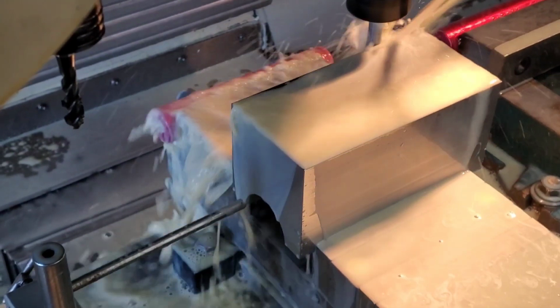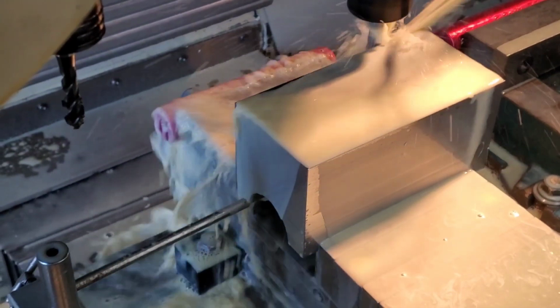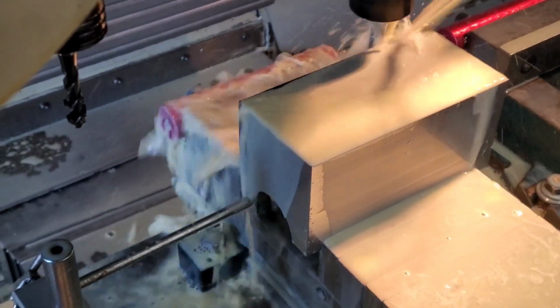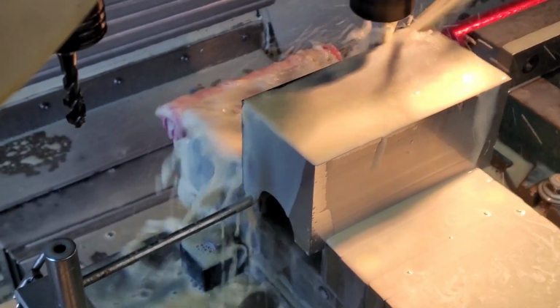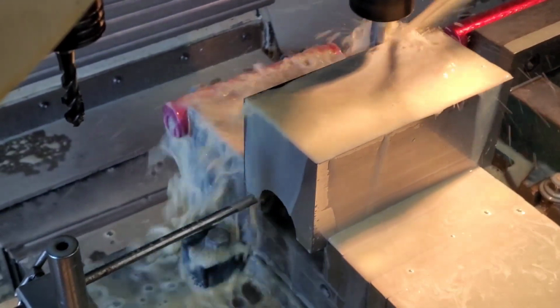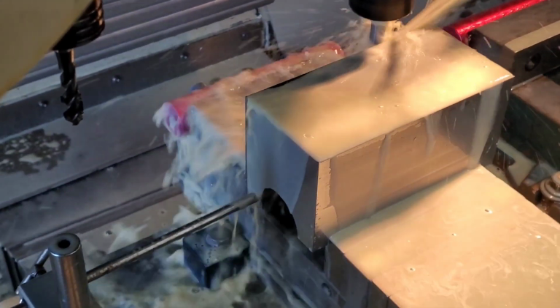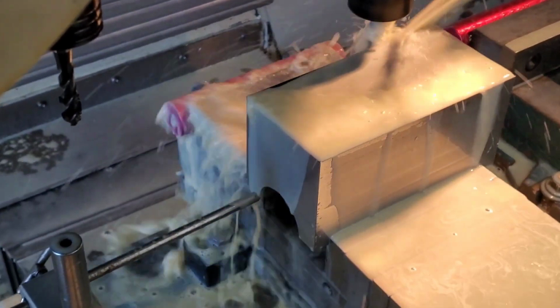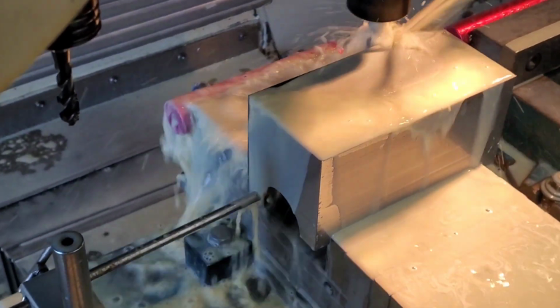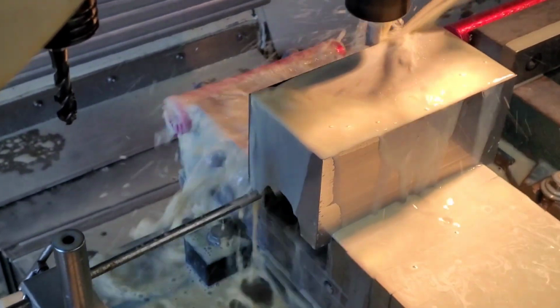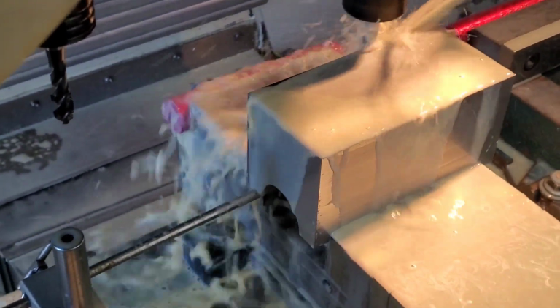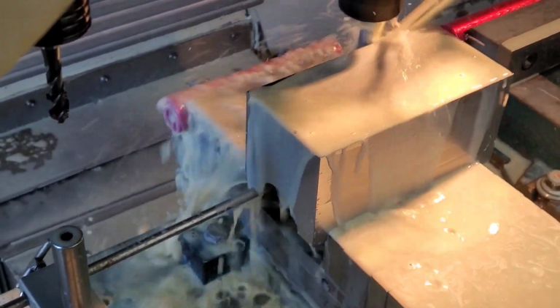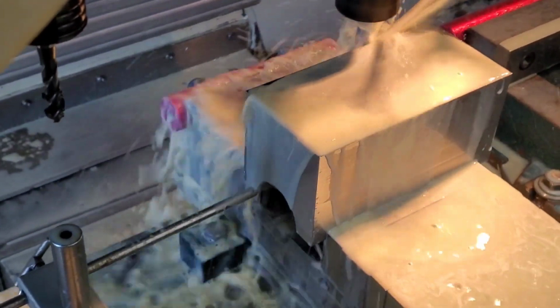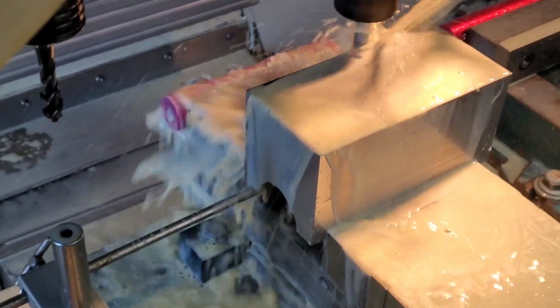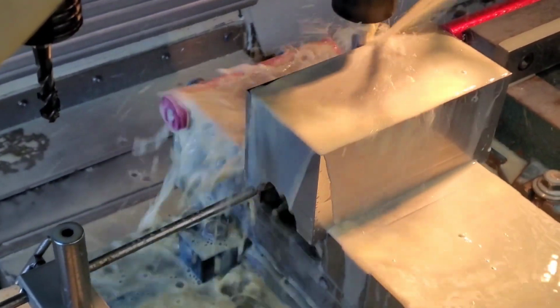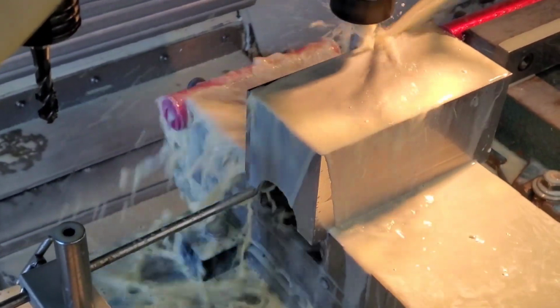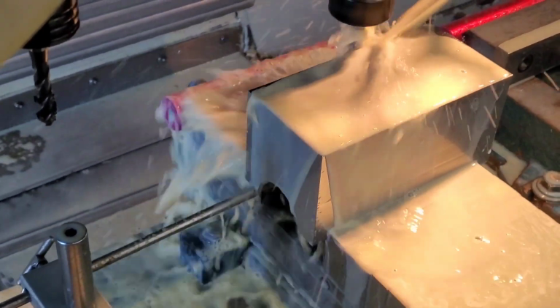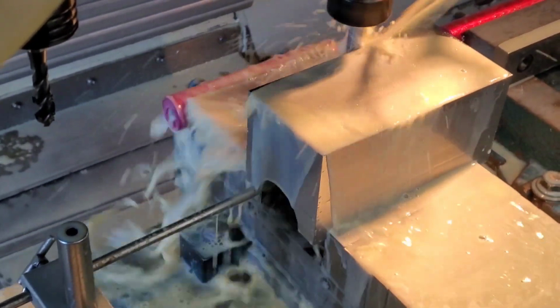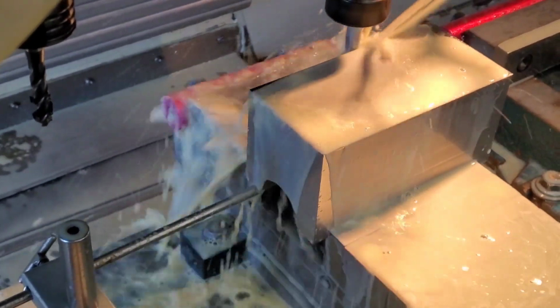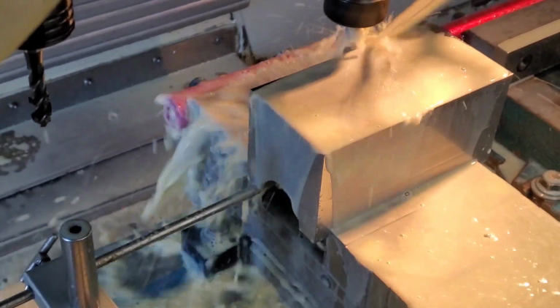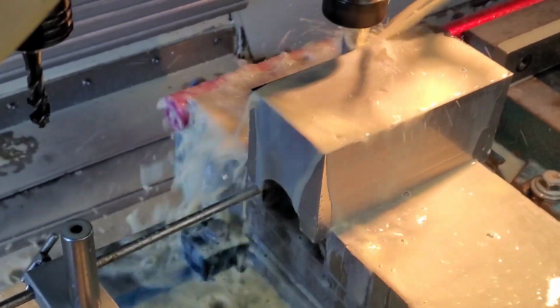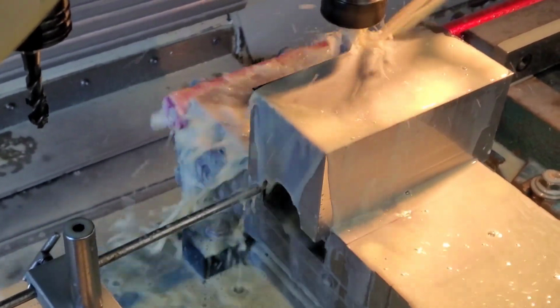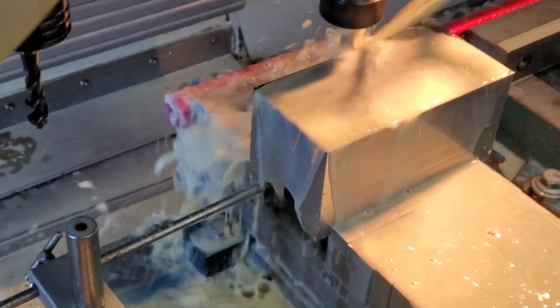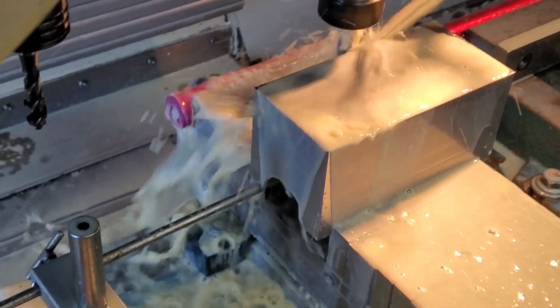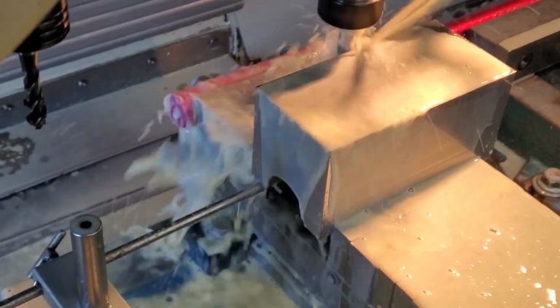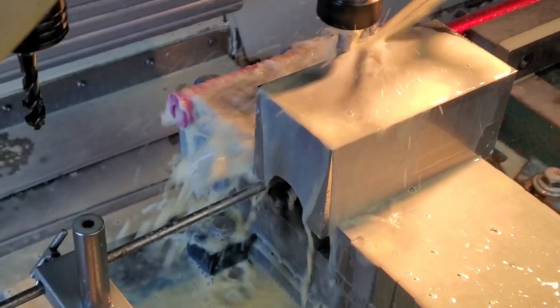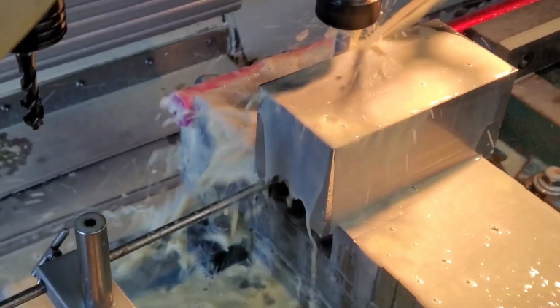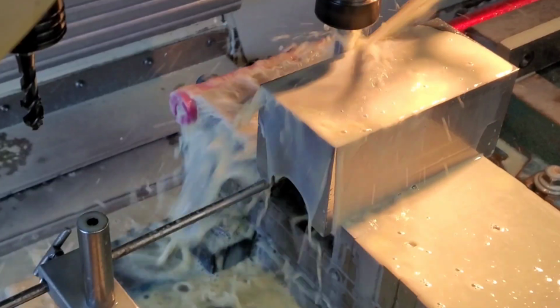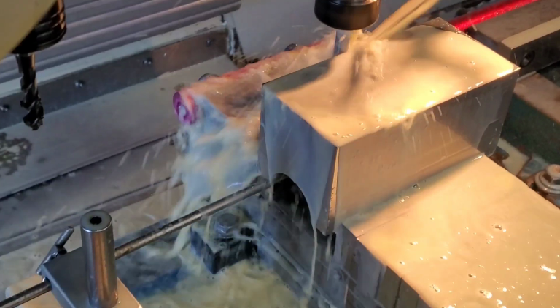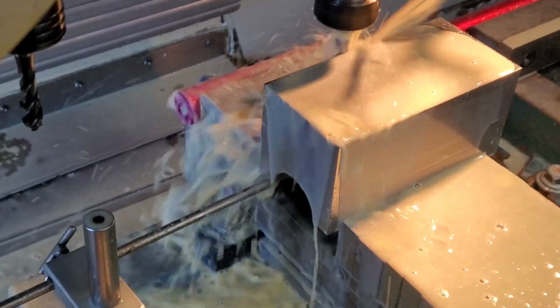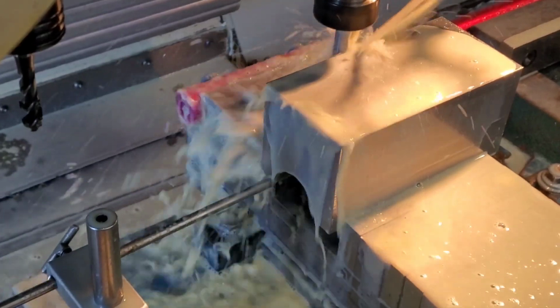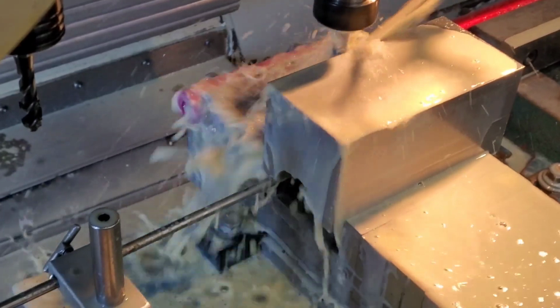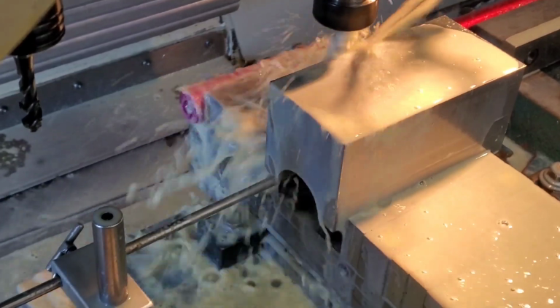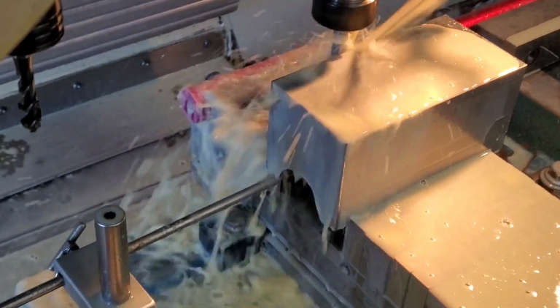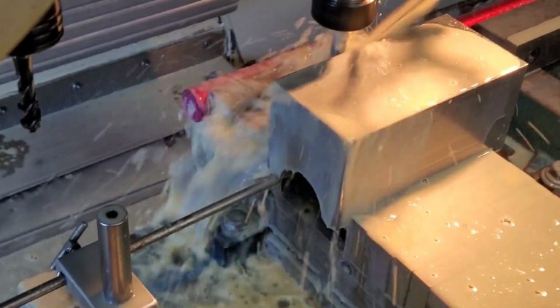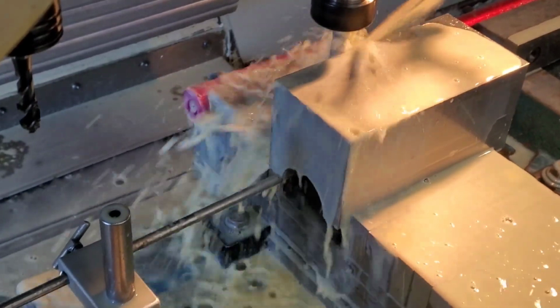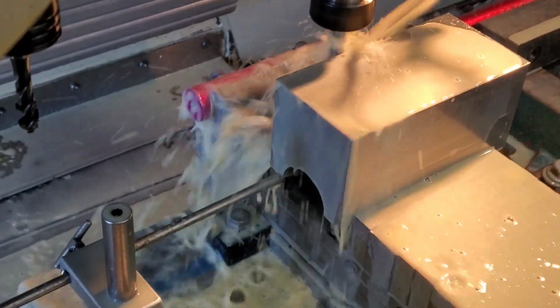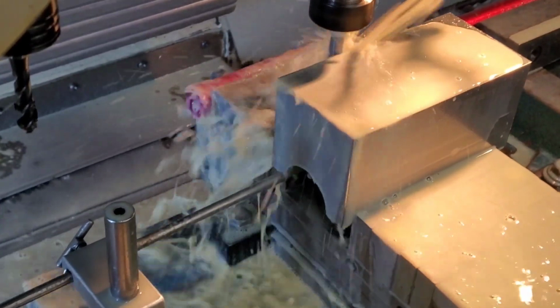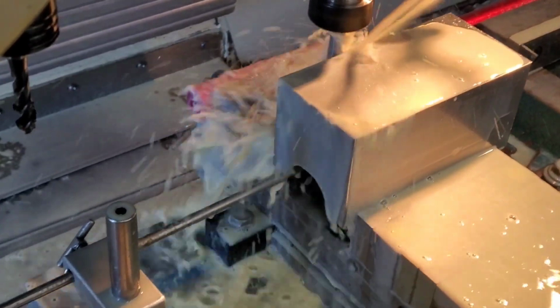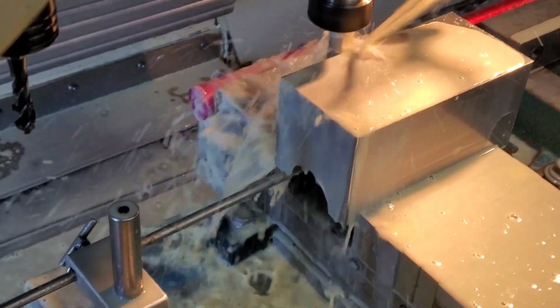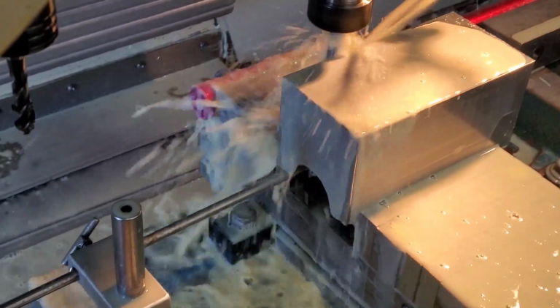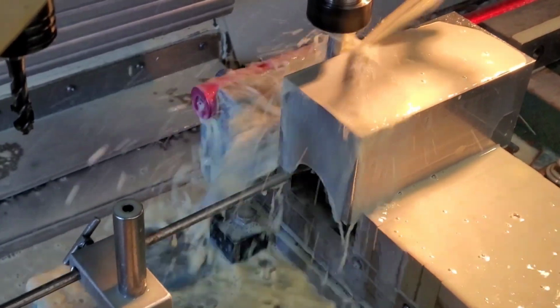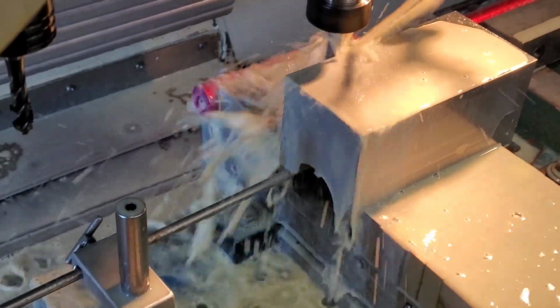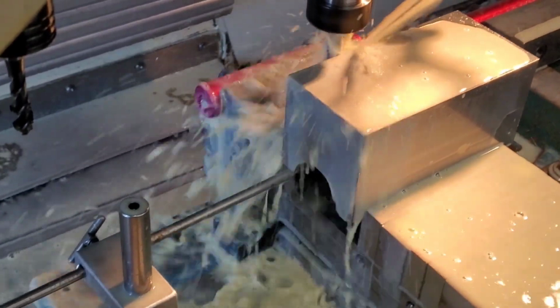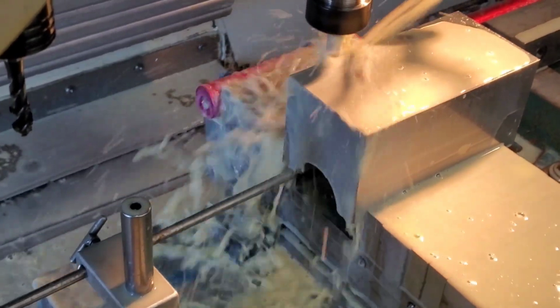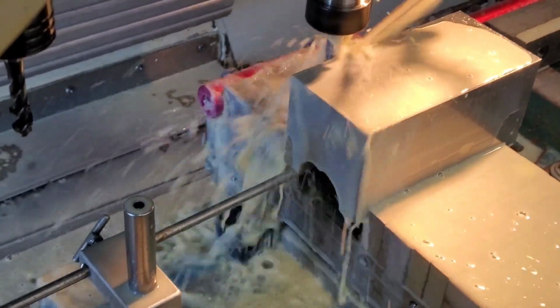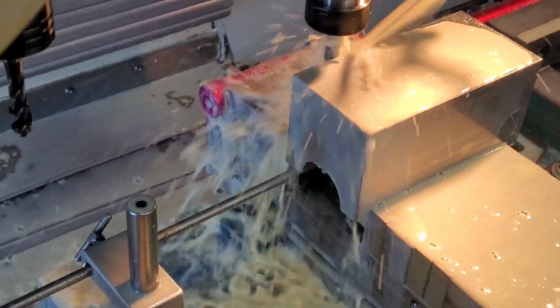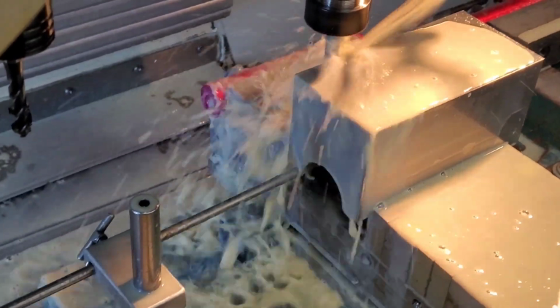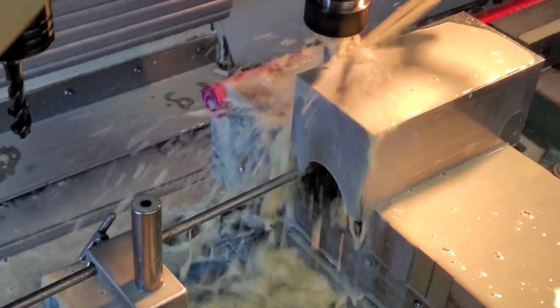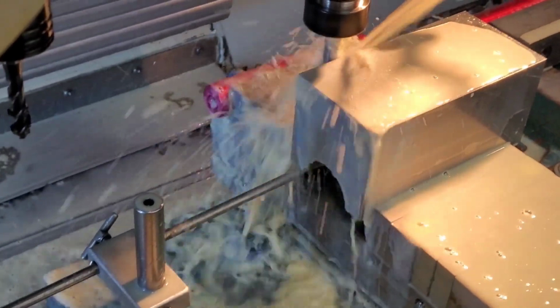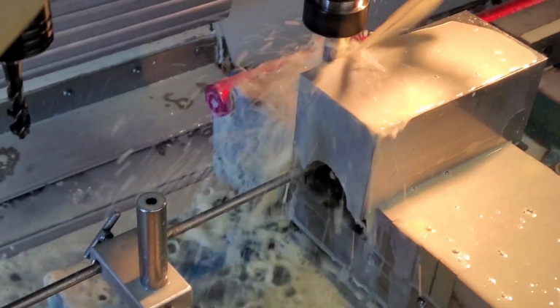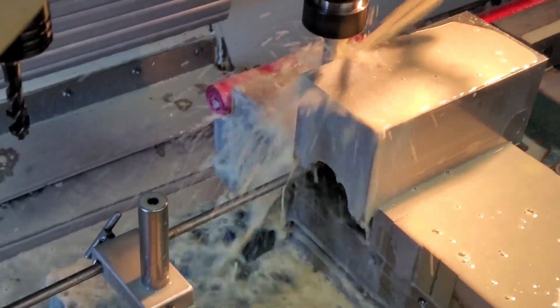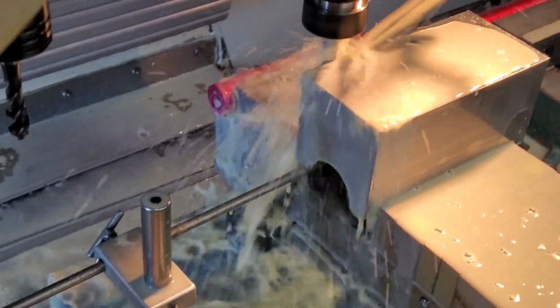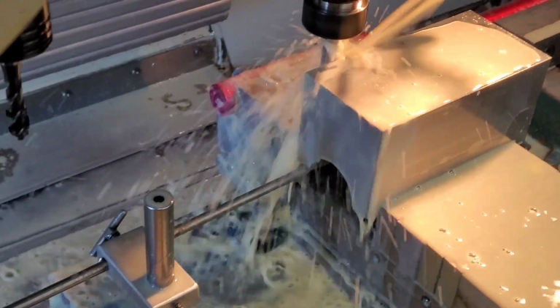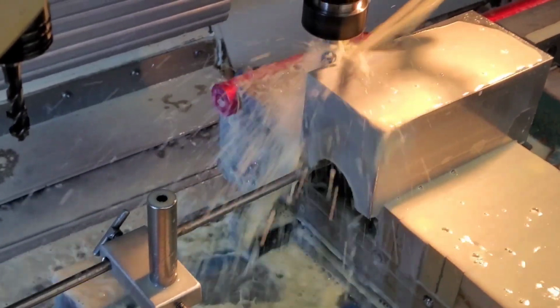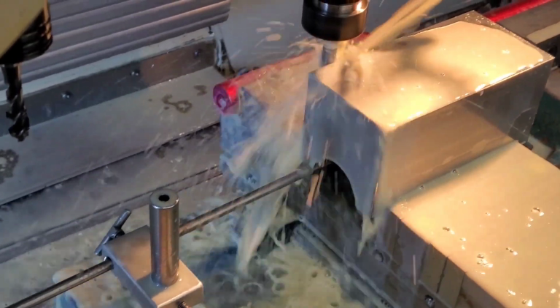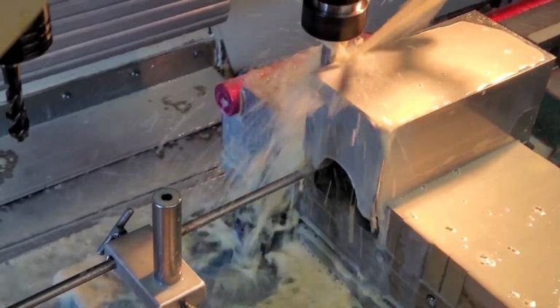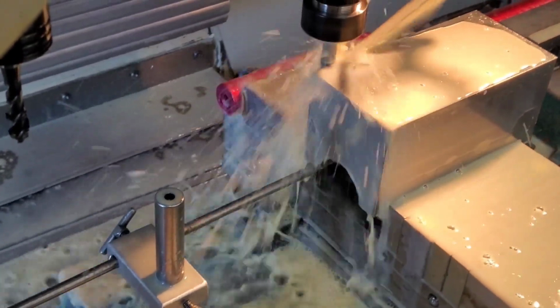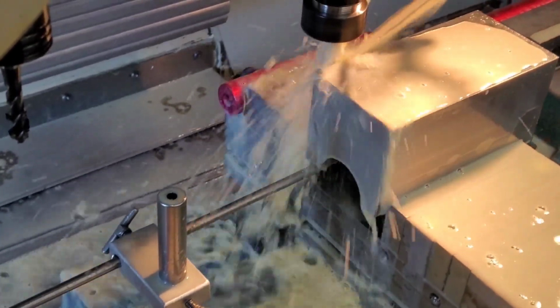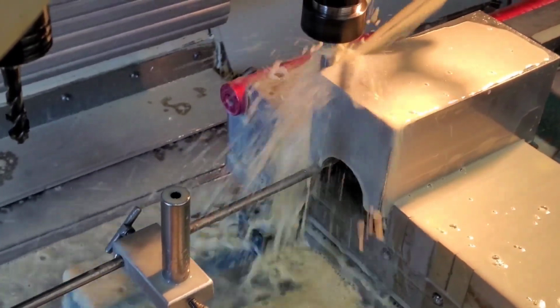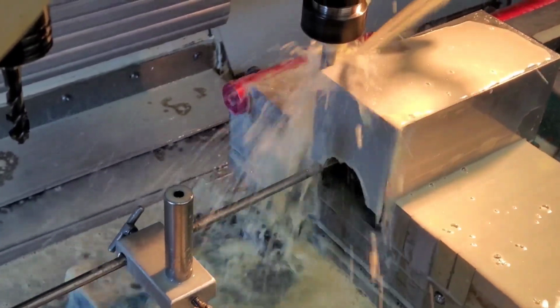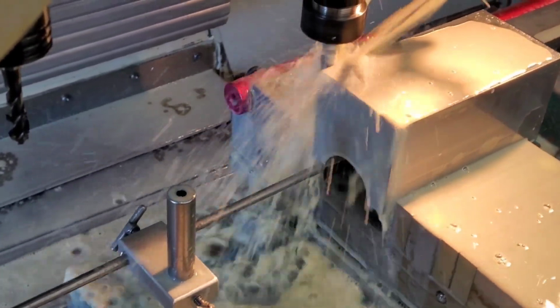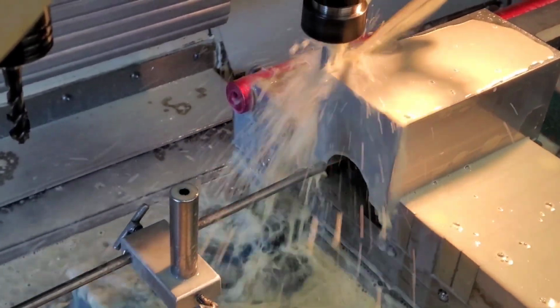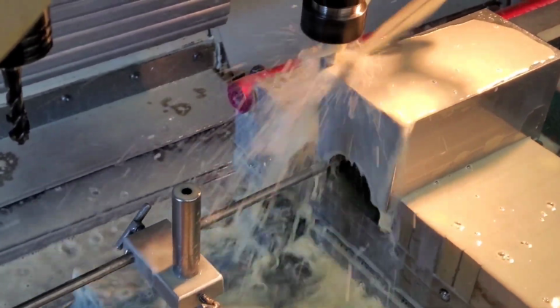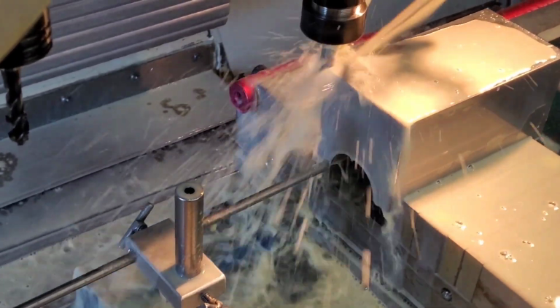I used a high feed end mill to rough it, then a semi-finish pass, and this will be the final spring pass.